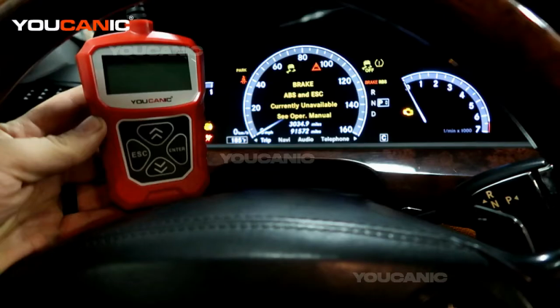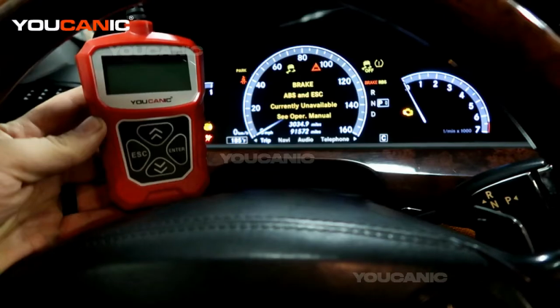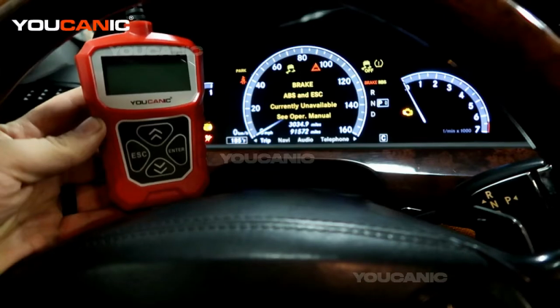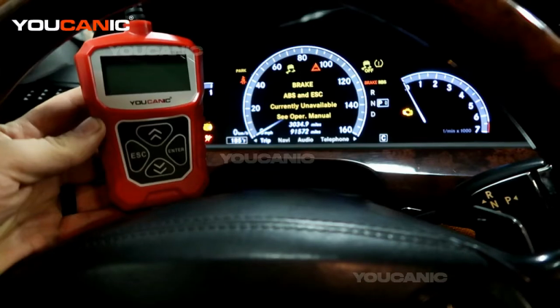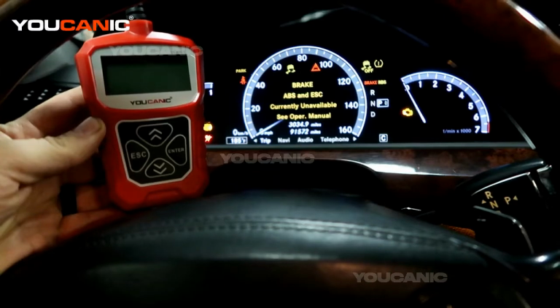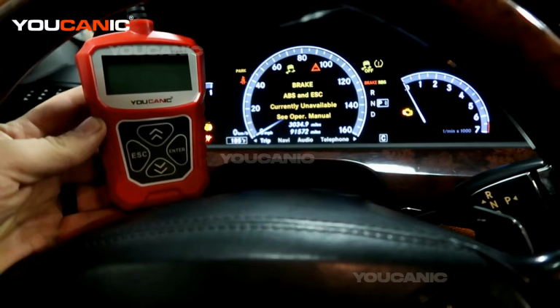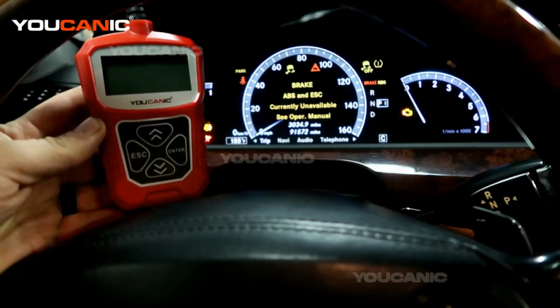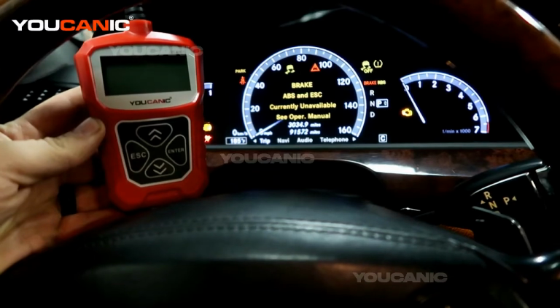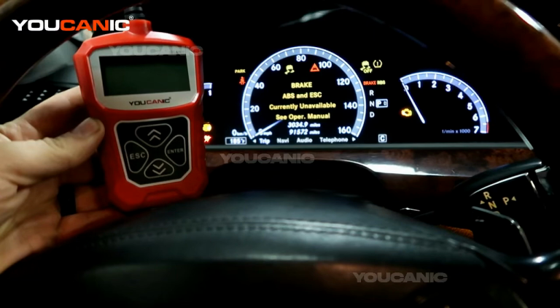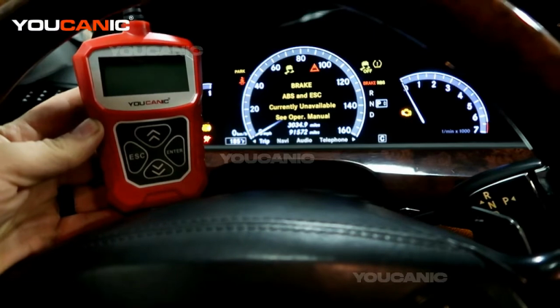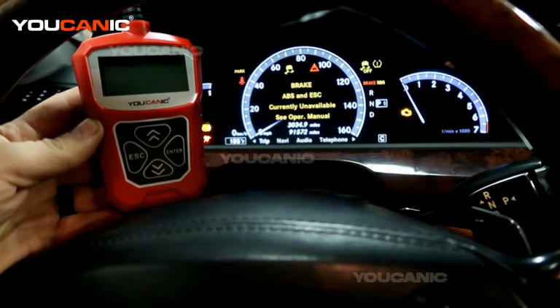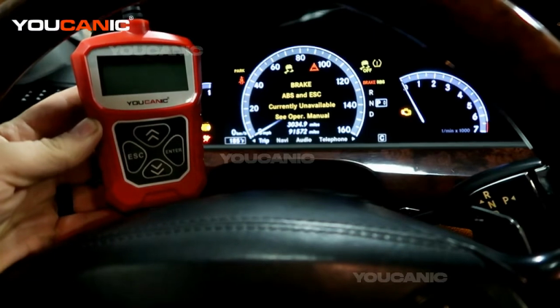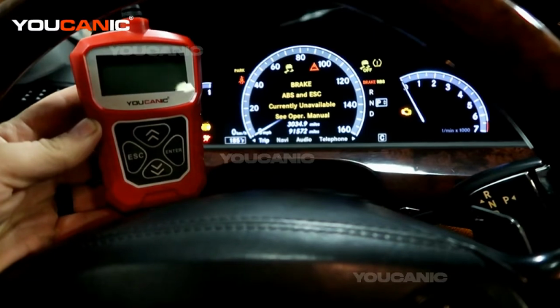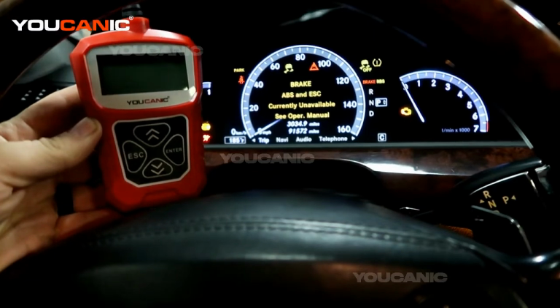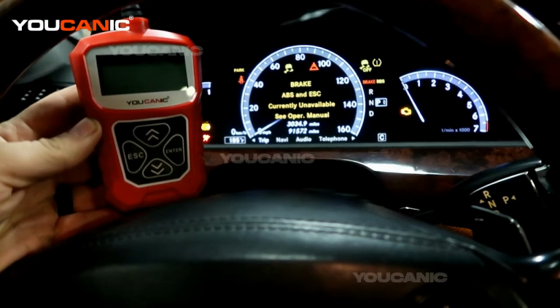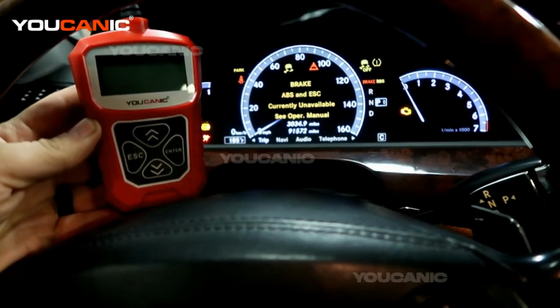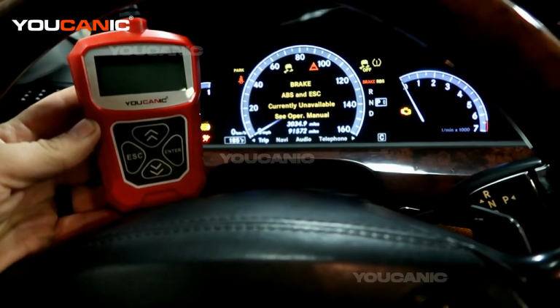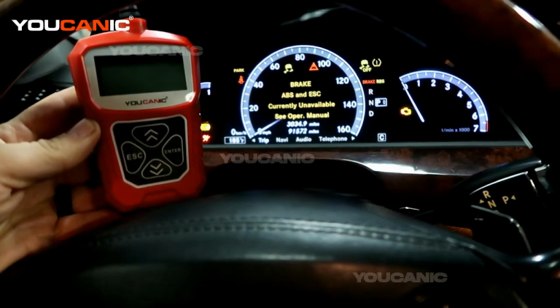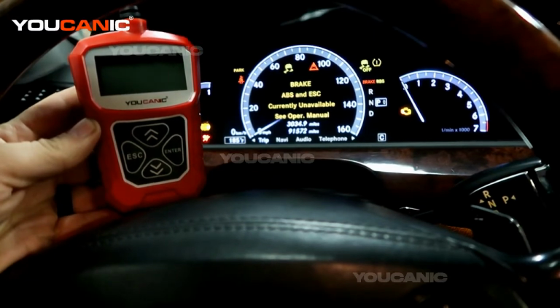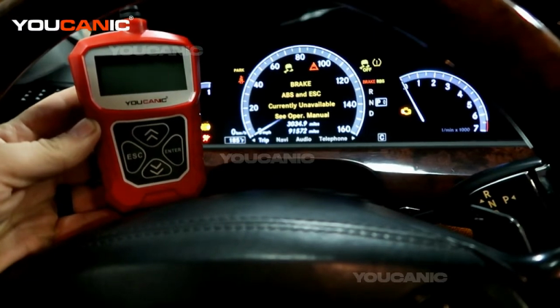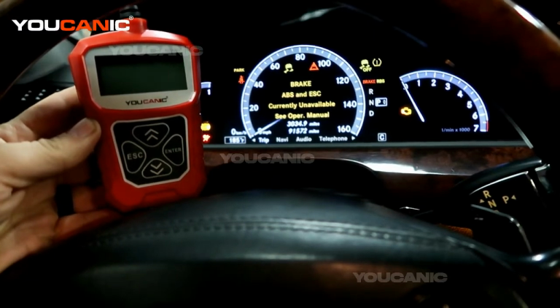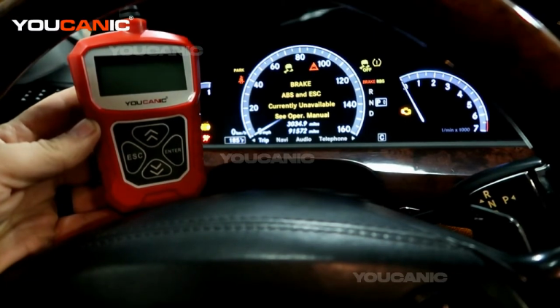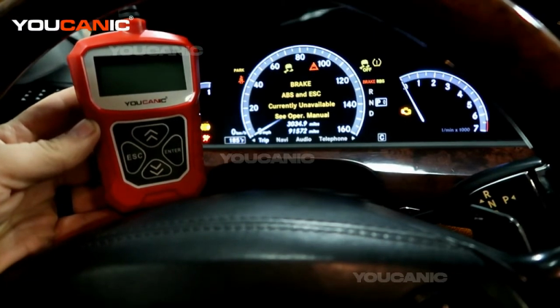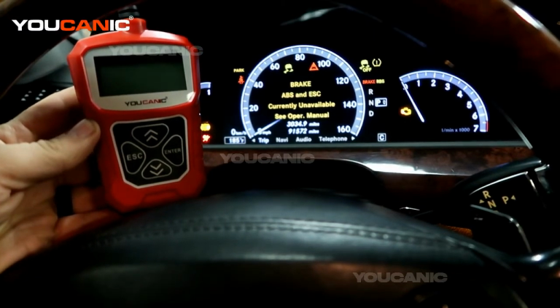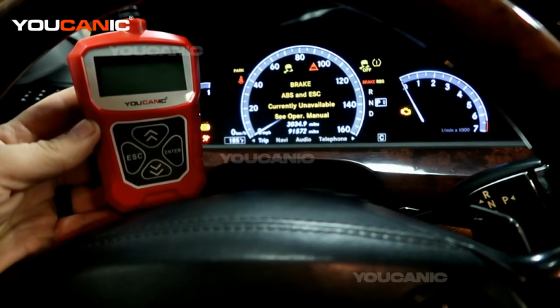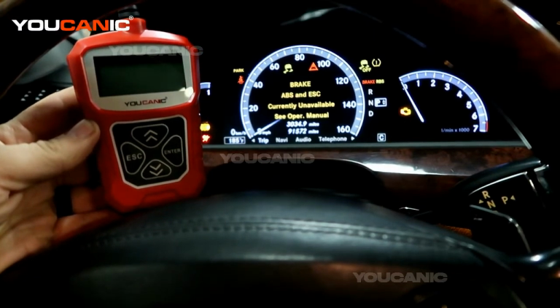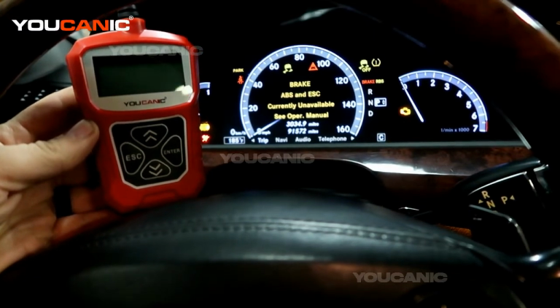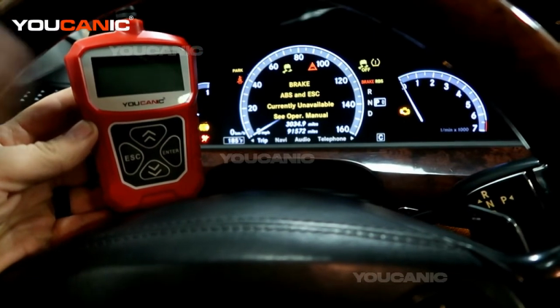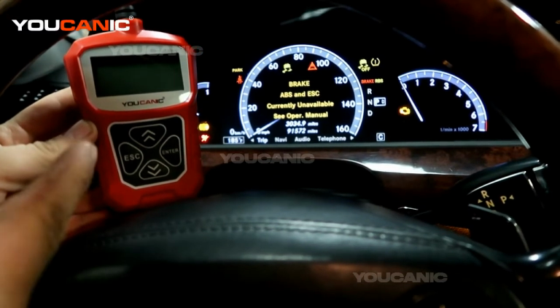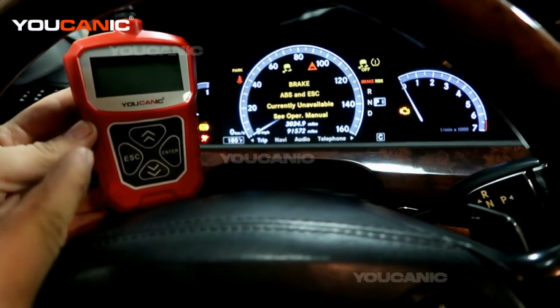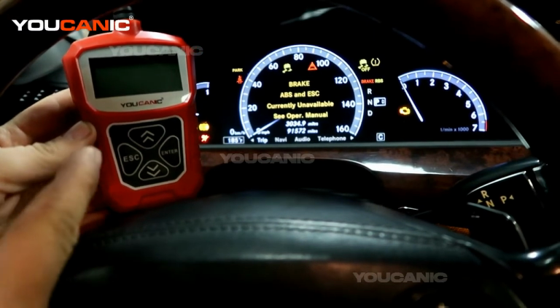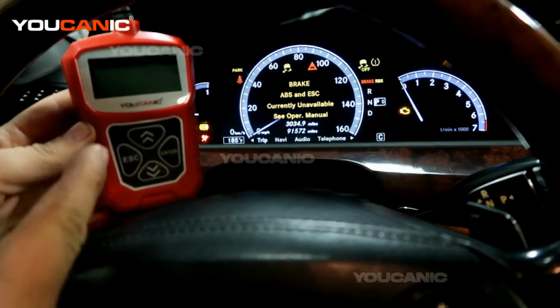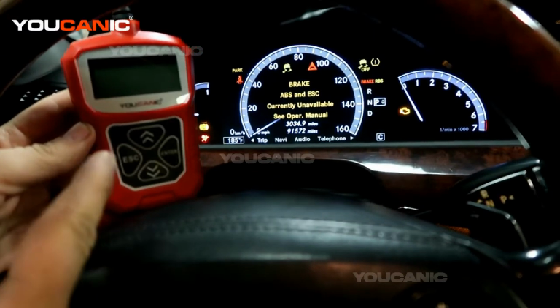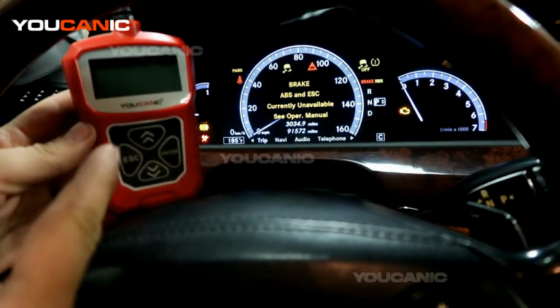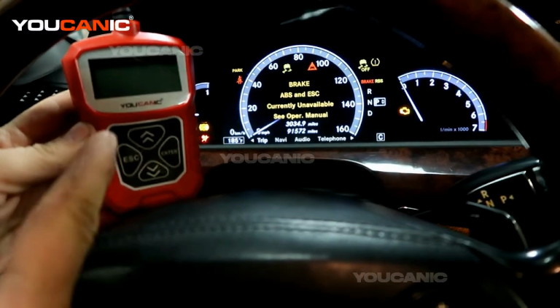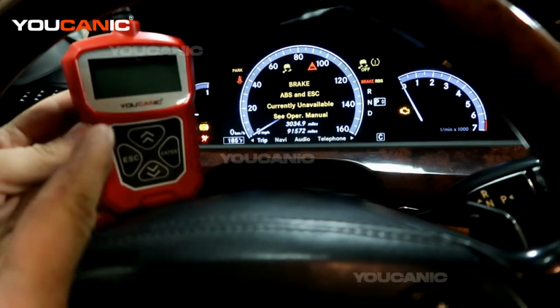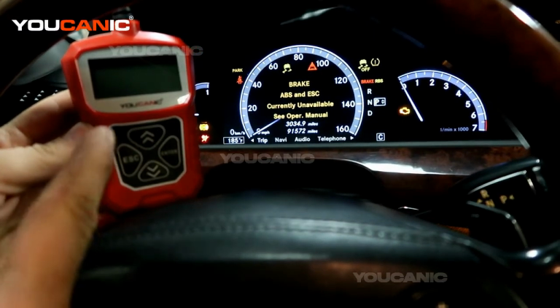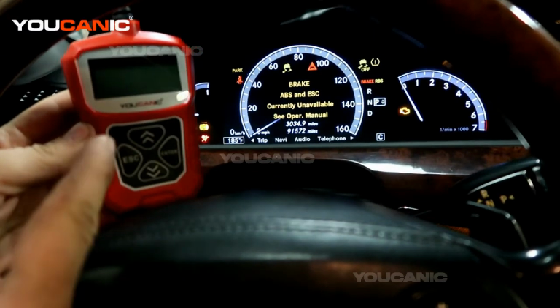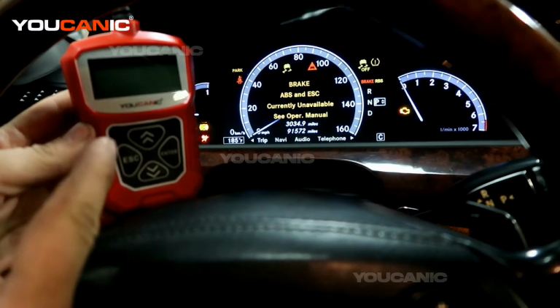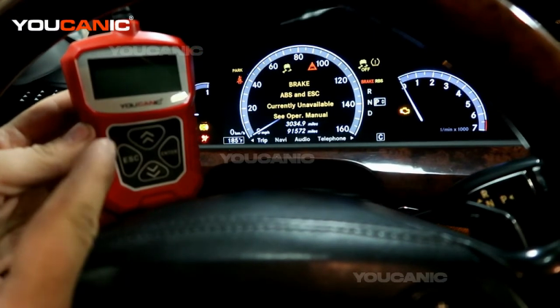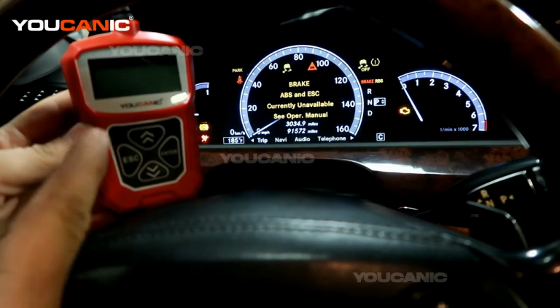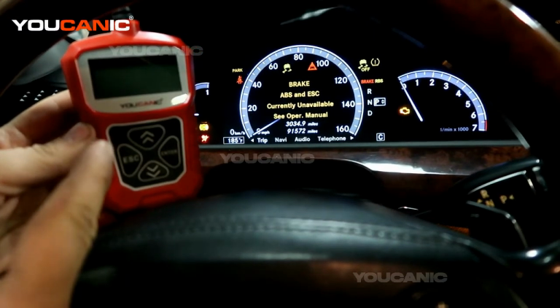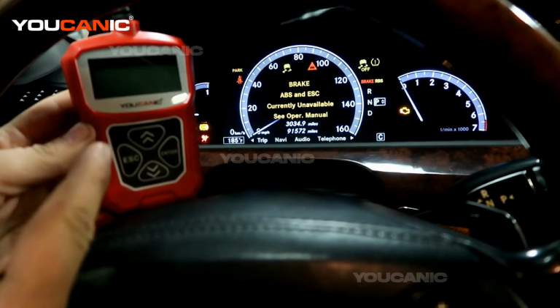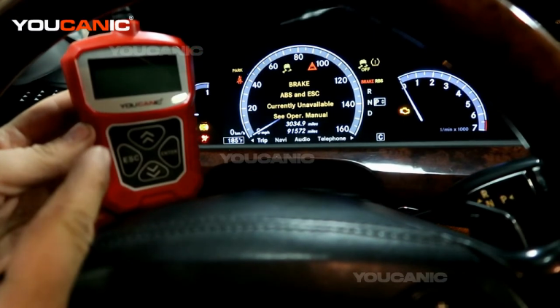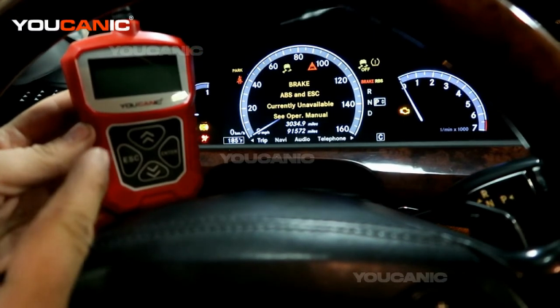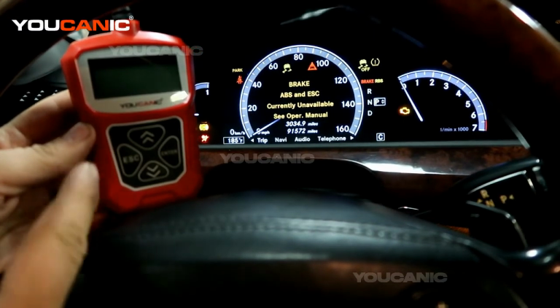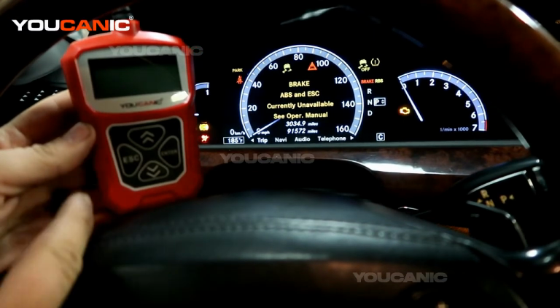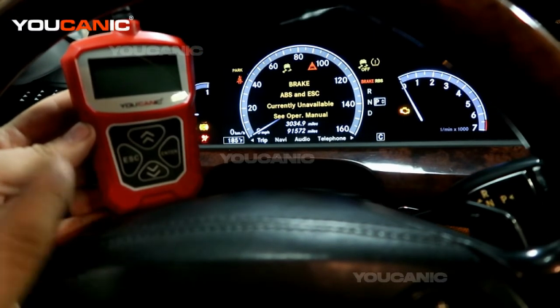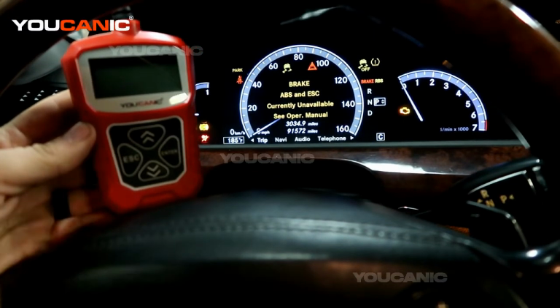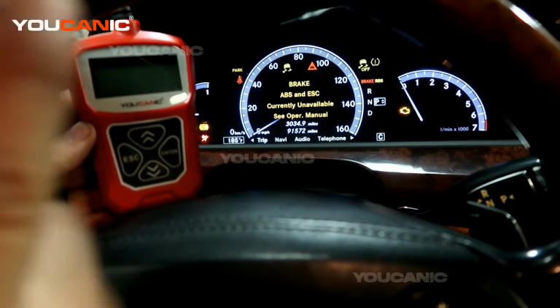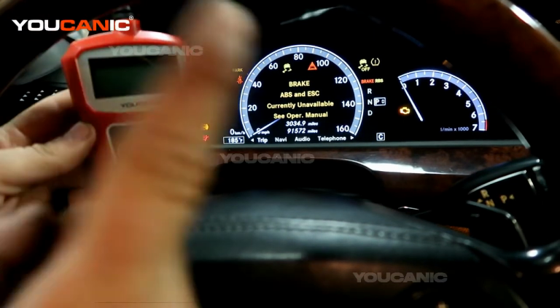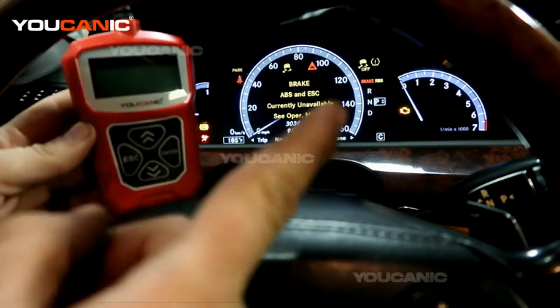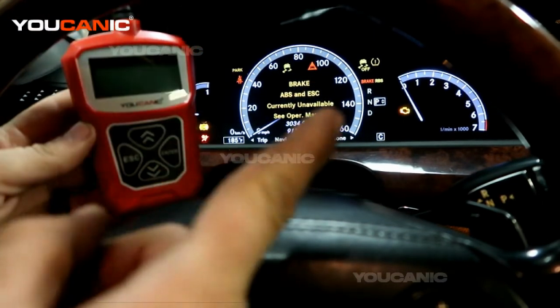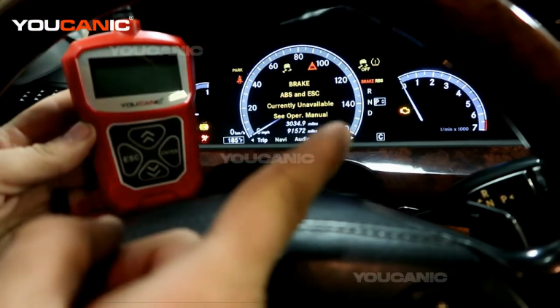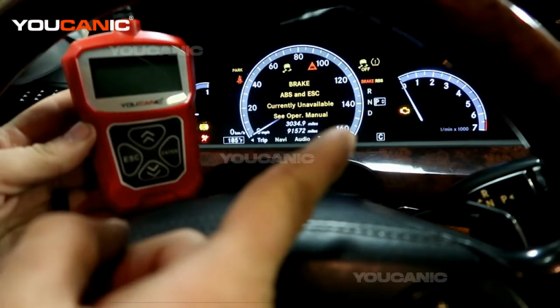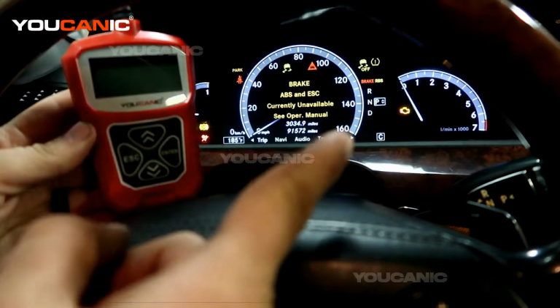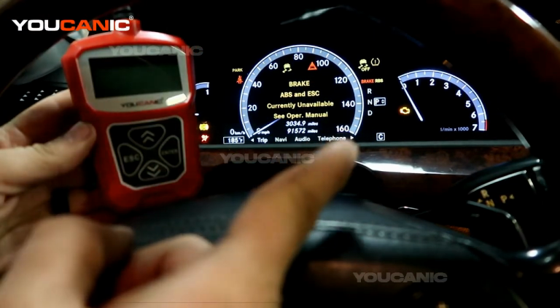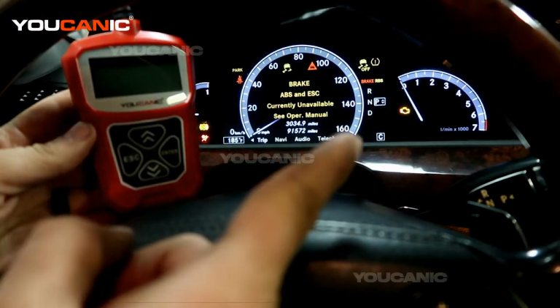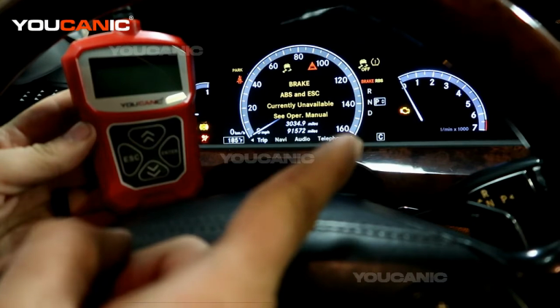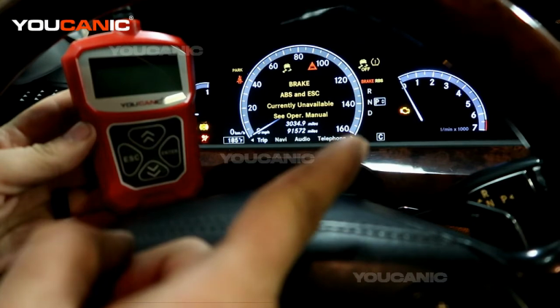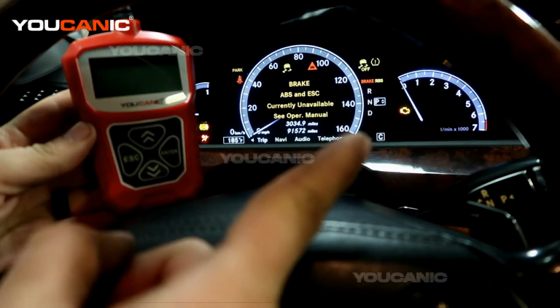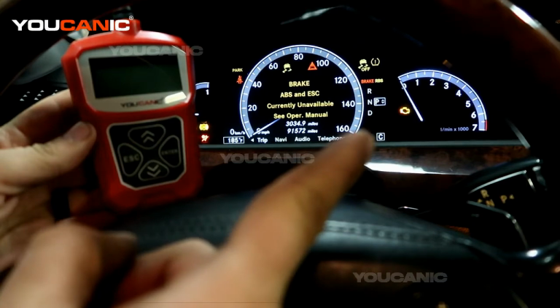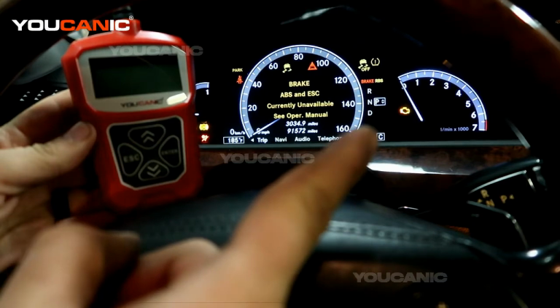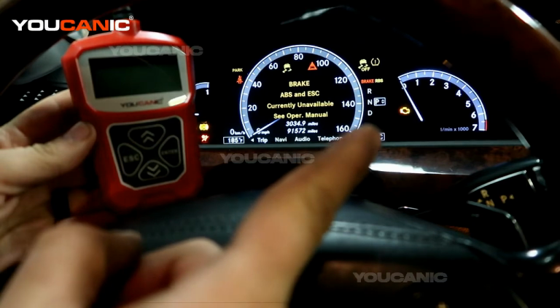Welcome to Ucanic. In this video we're going to show you how to use the Ucanic OBD2 scanner to diagnose your check engine light.